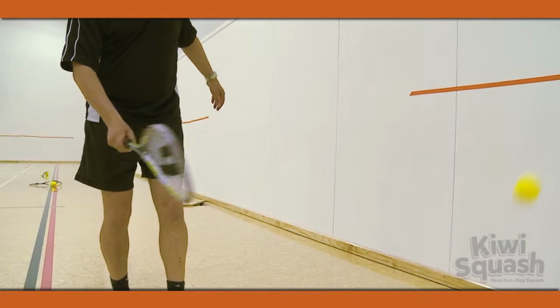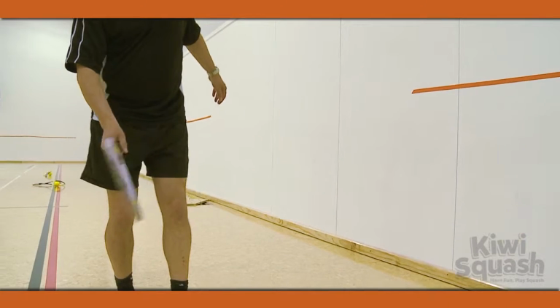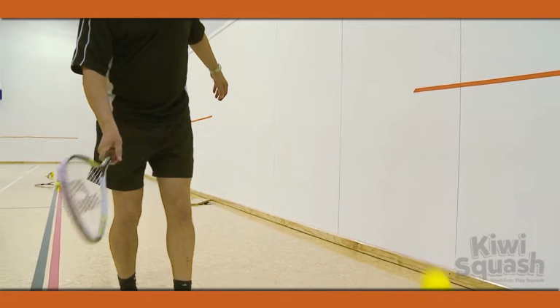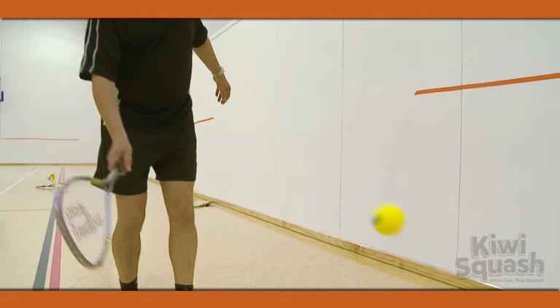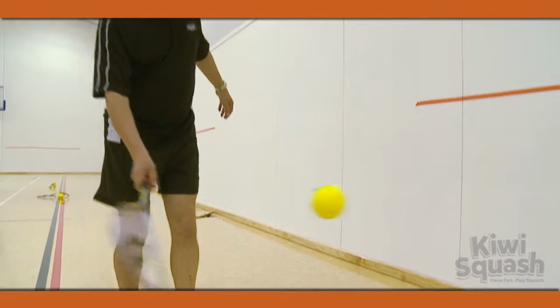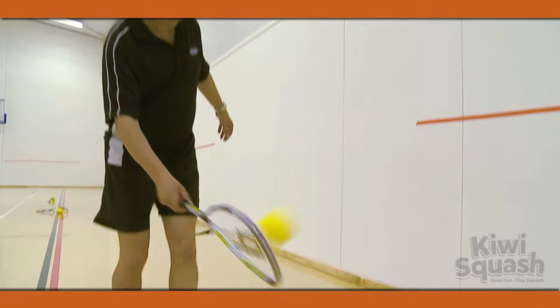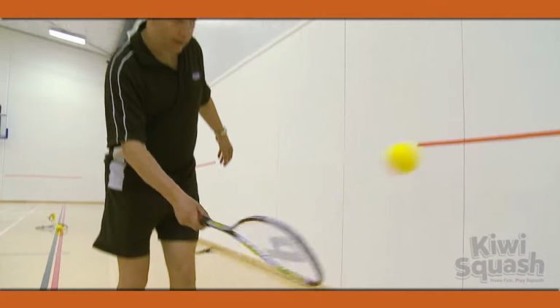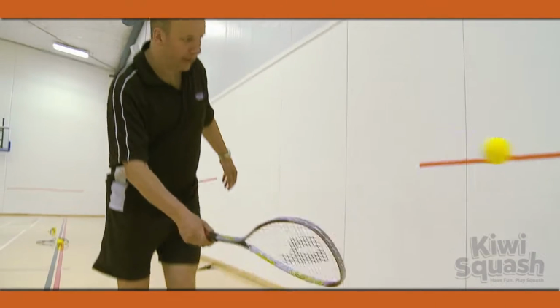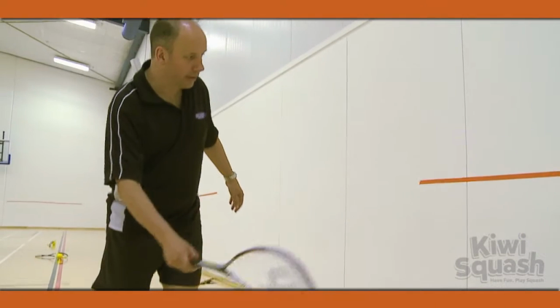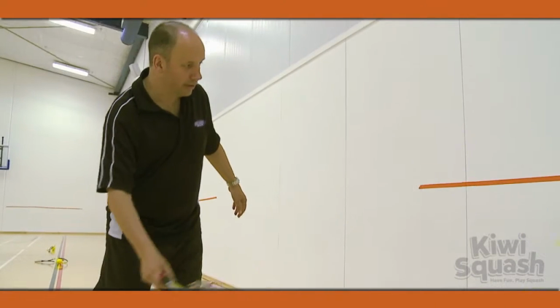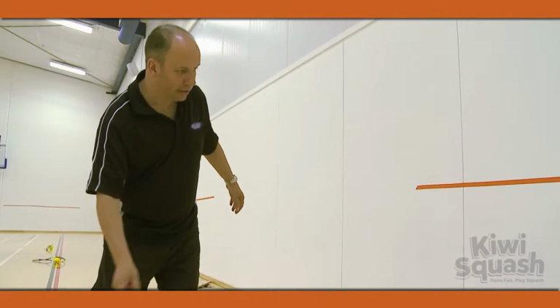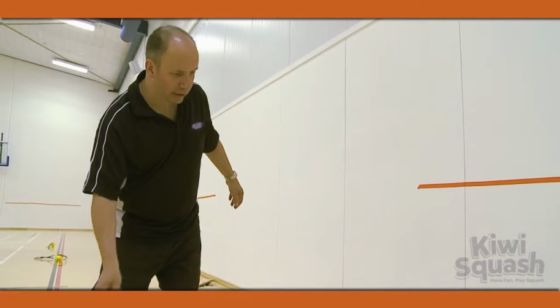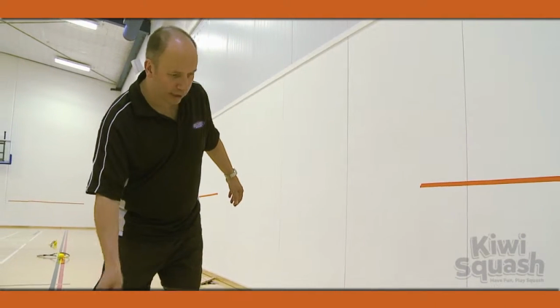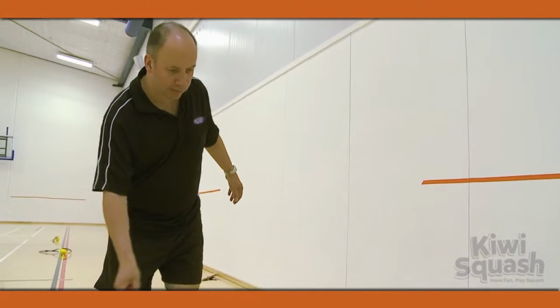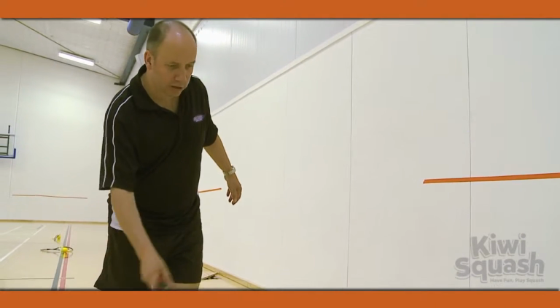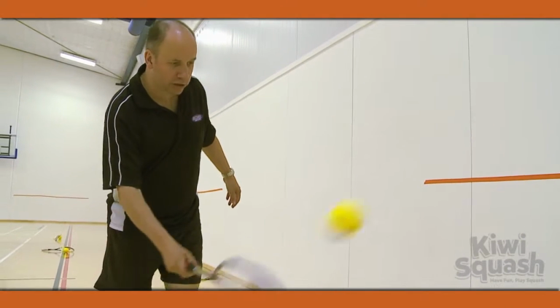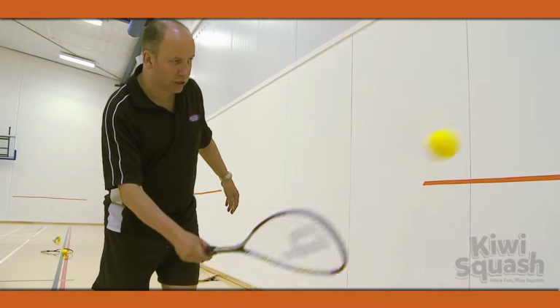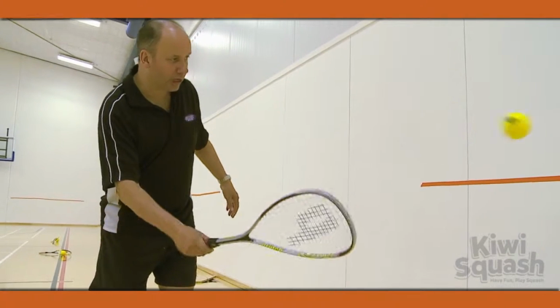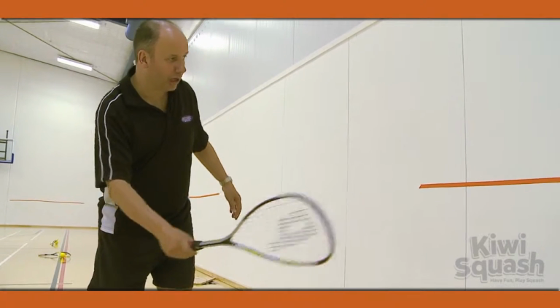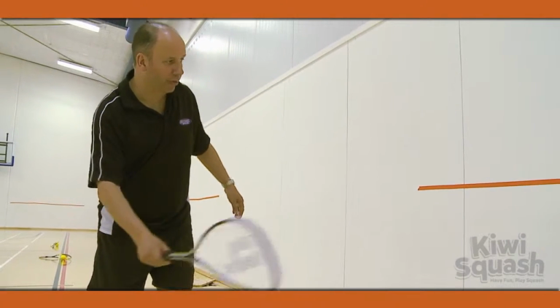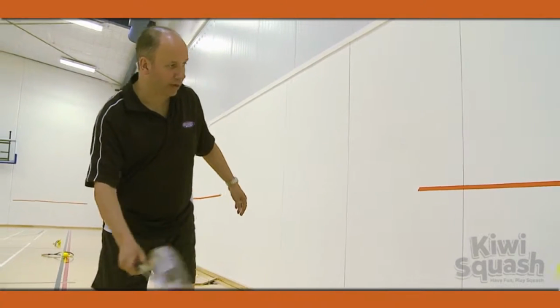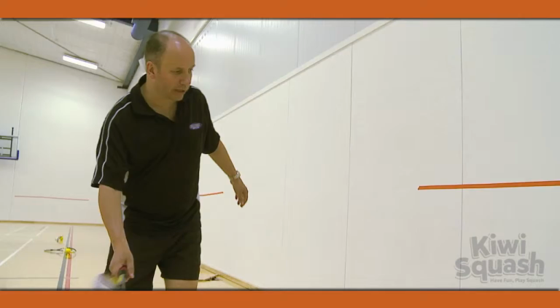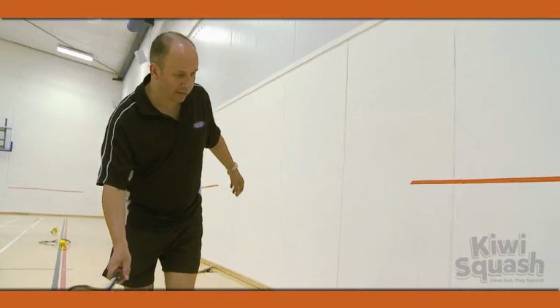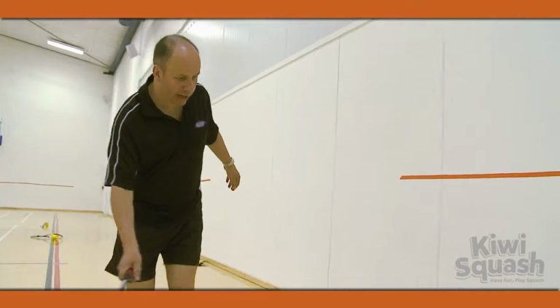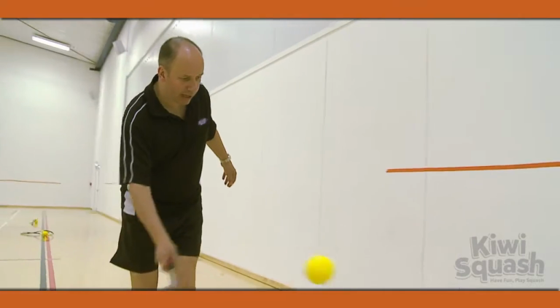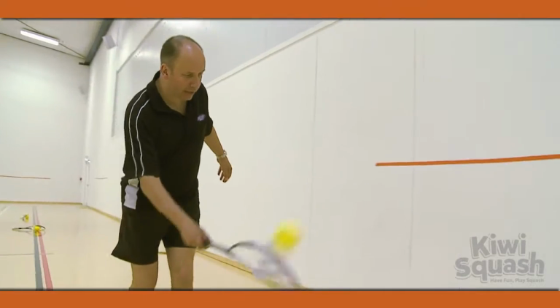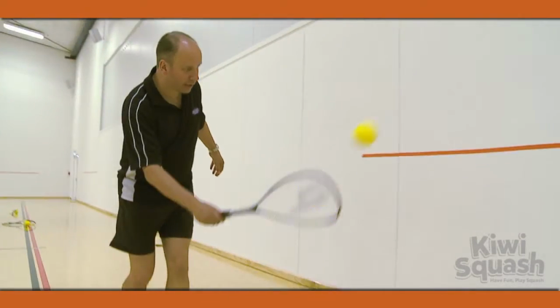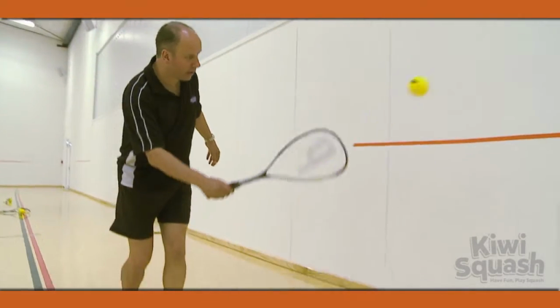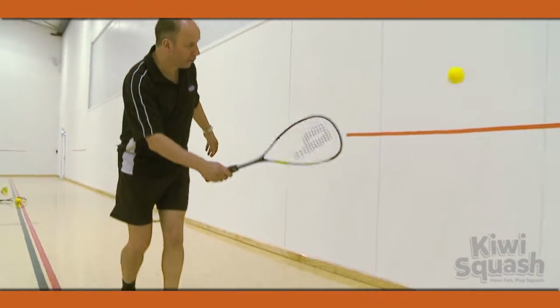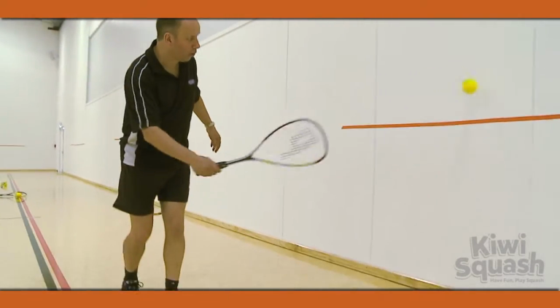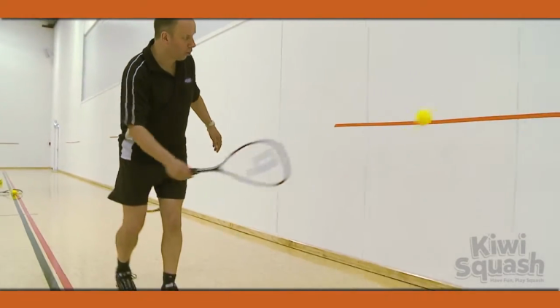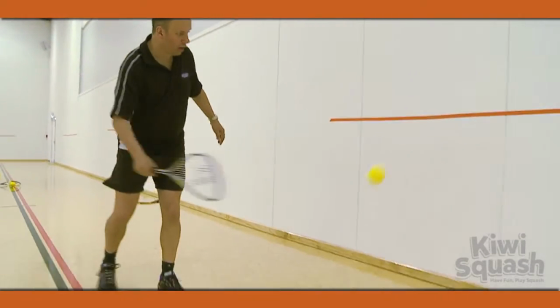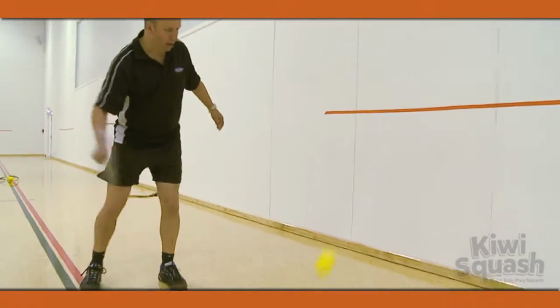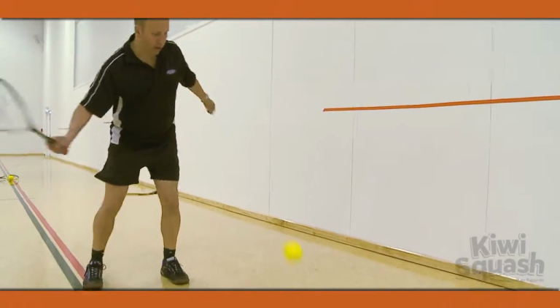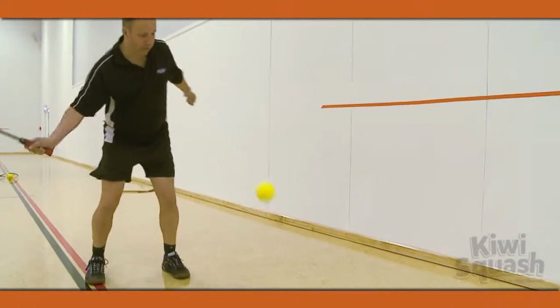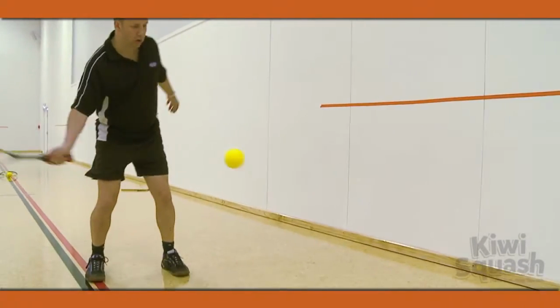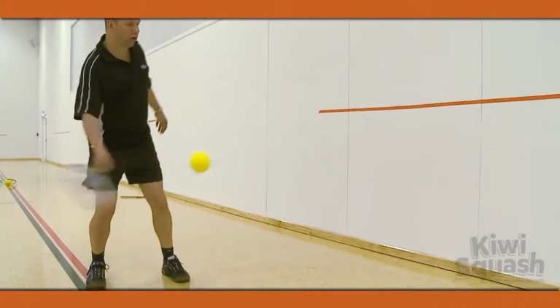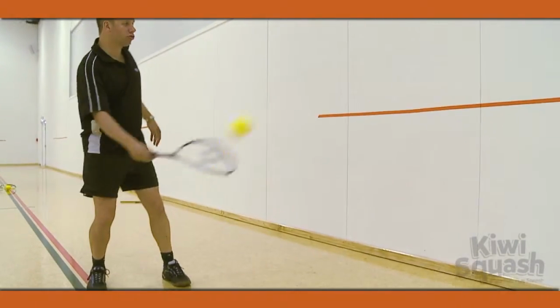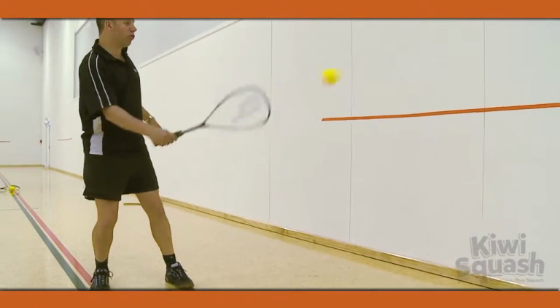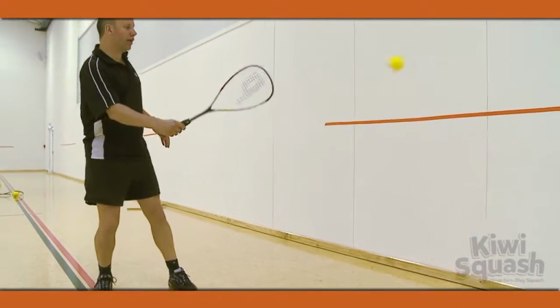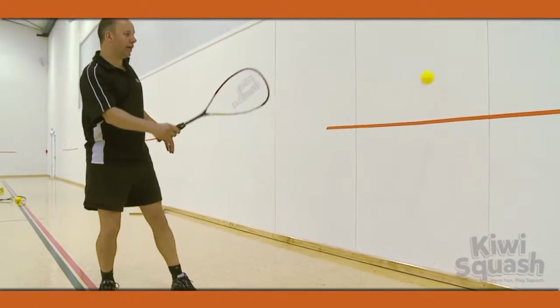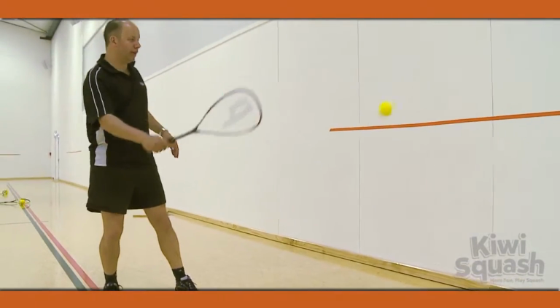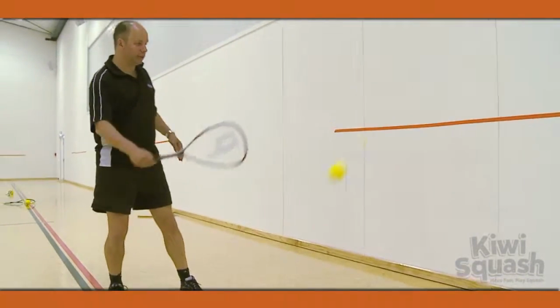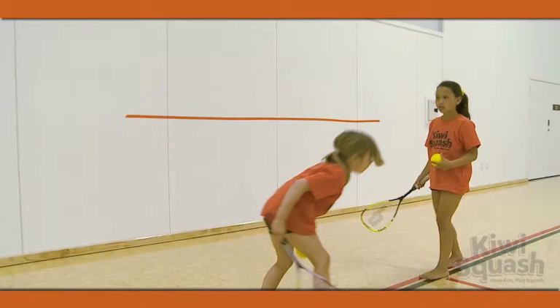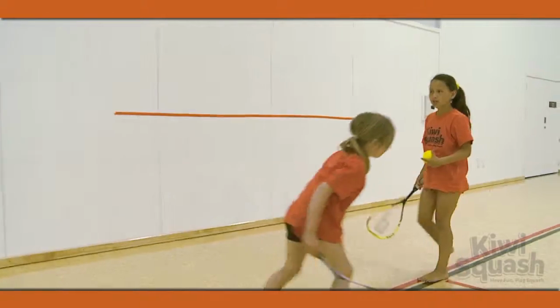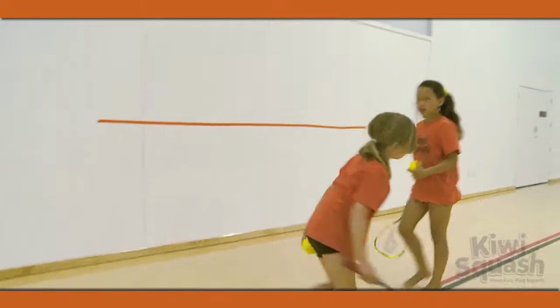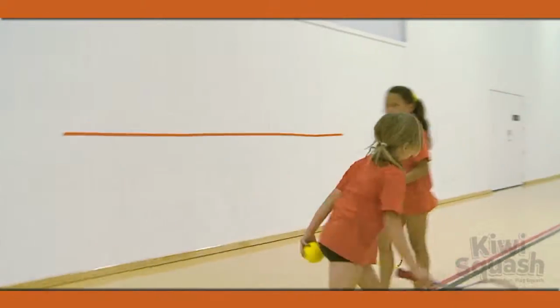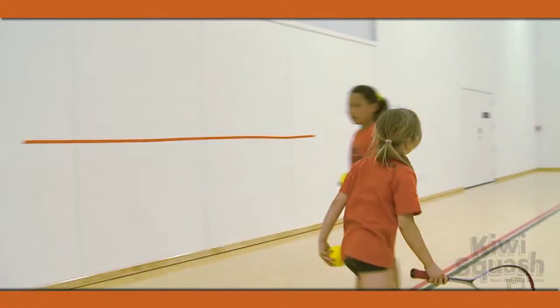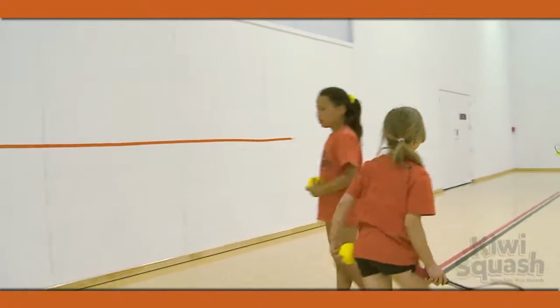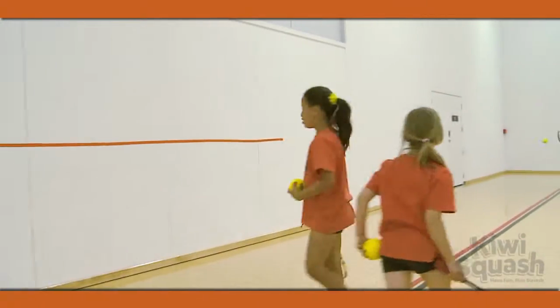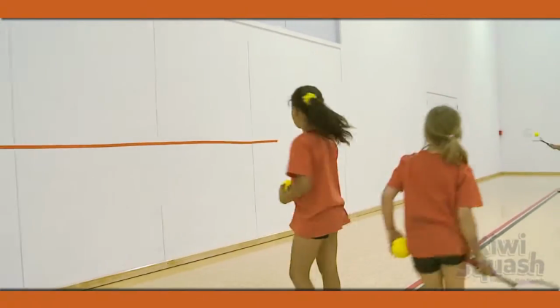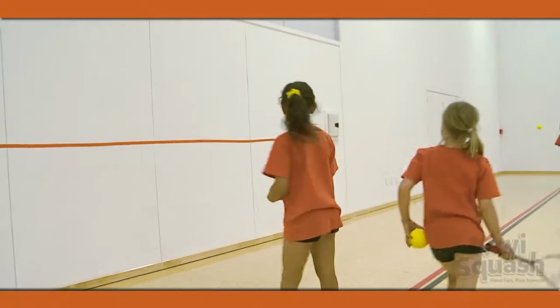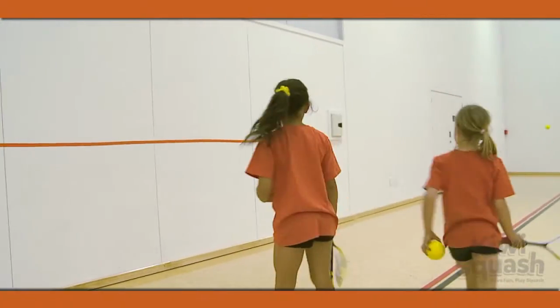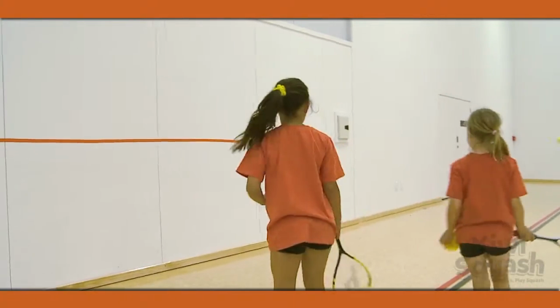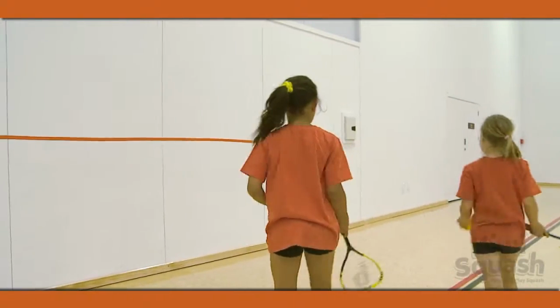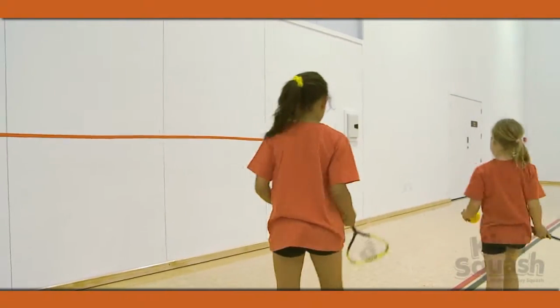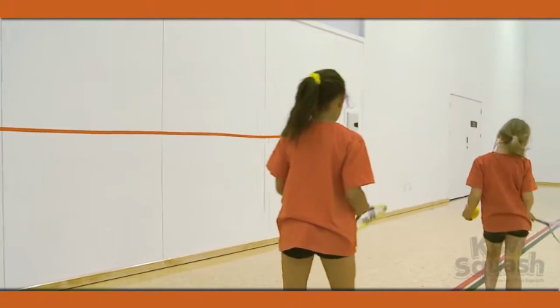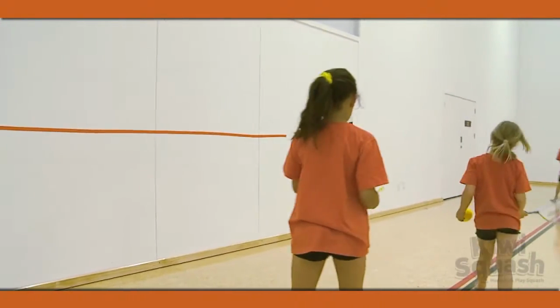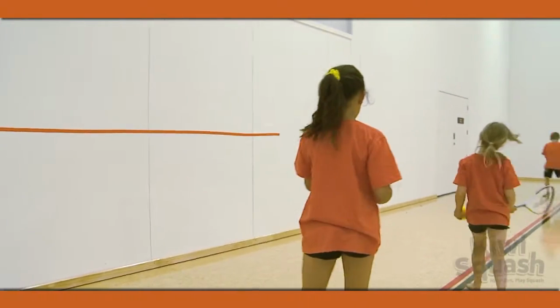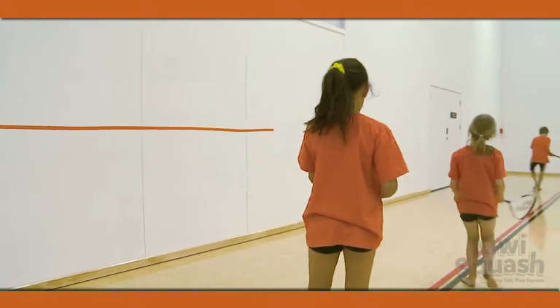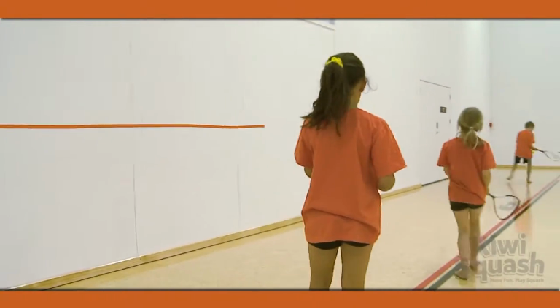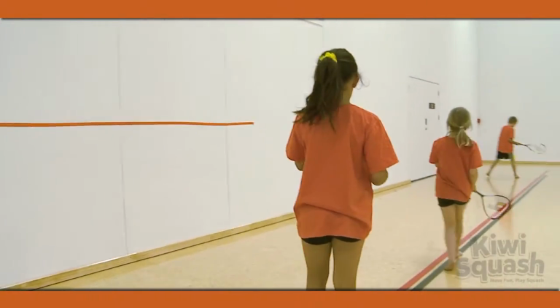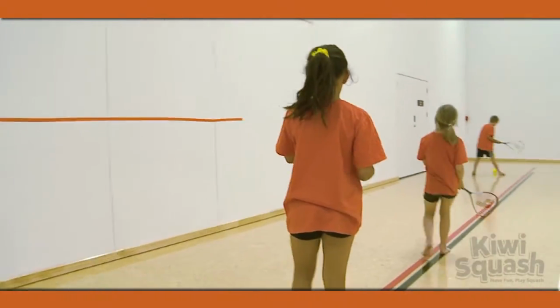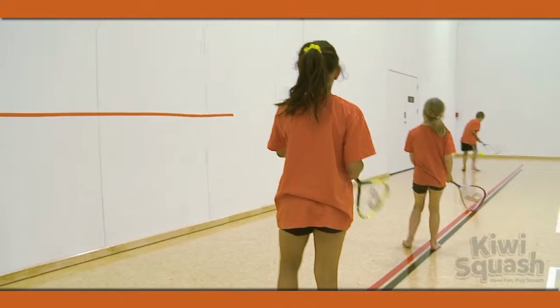For this activity you need a large area with a large flat wall available. Spread out the players along the wall with plenty of space.